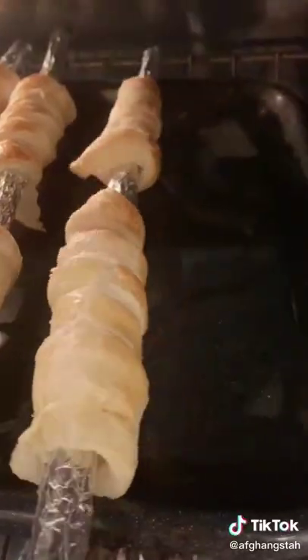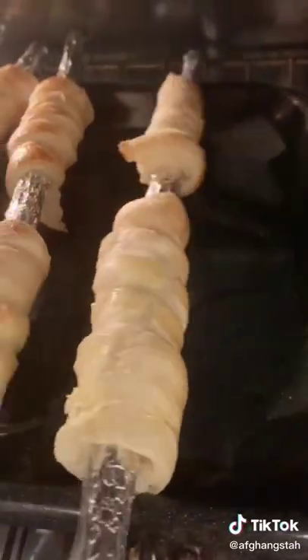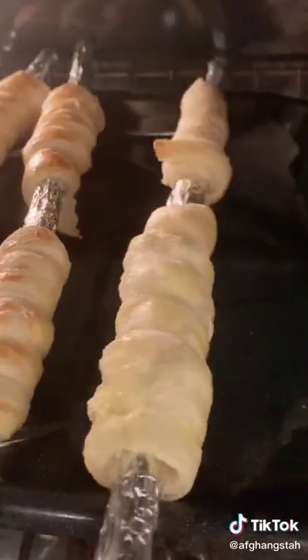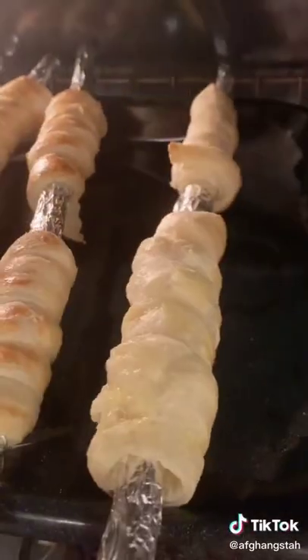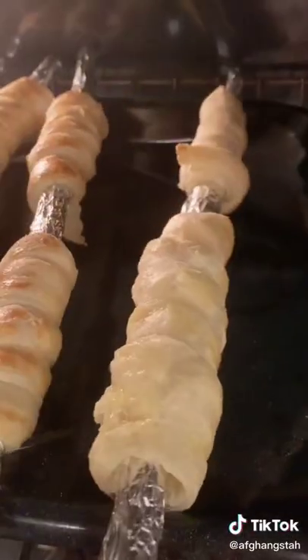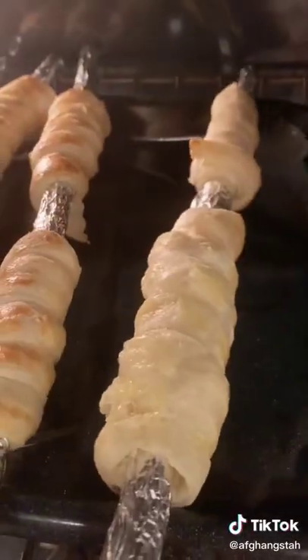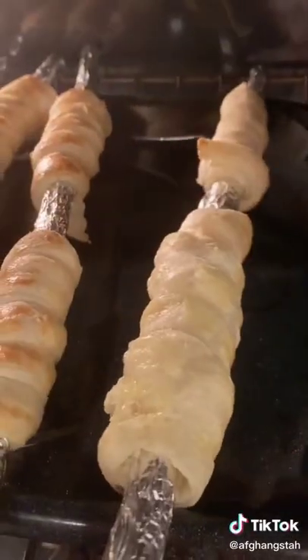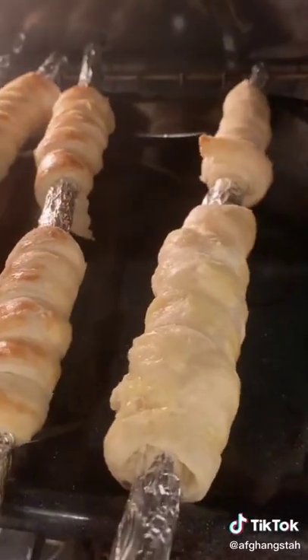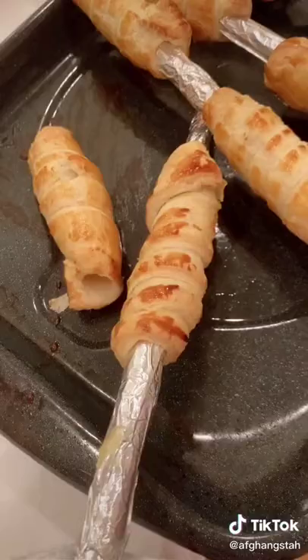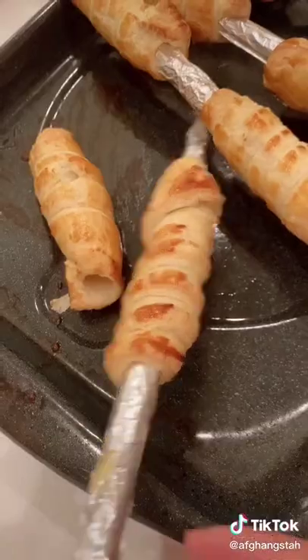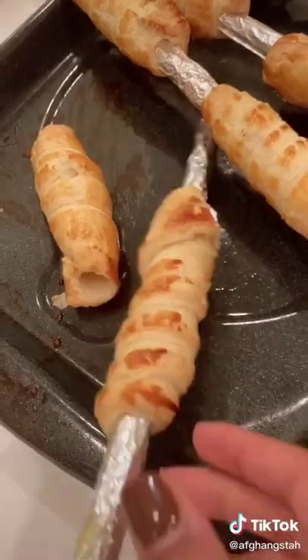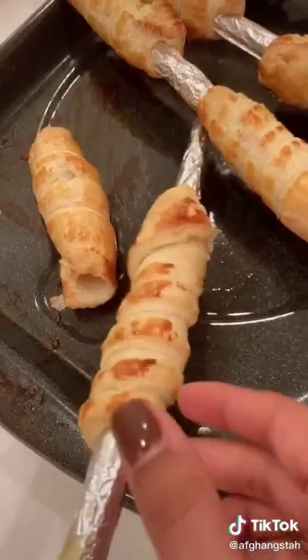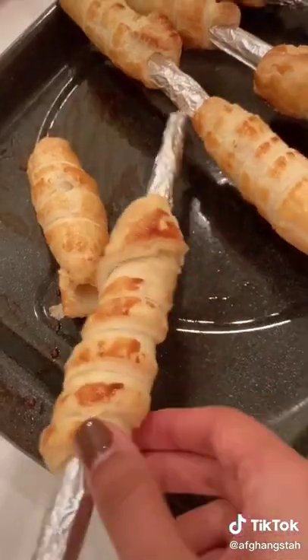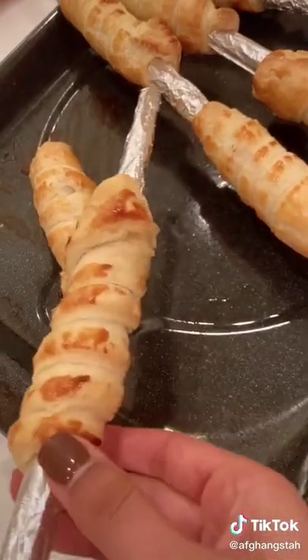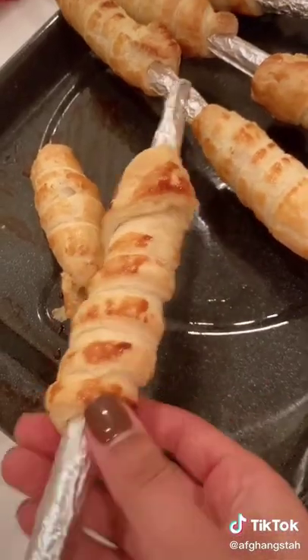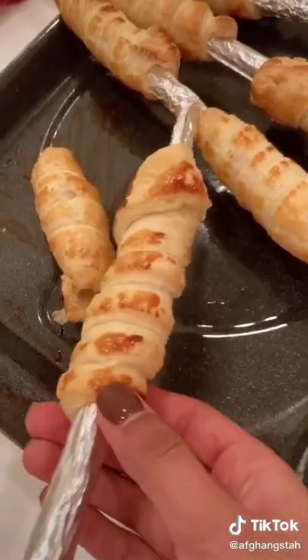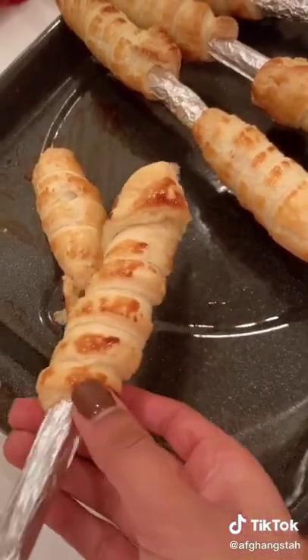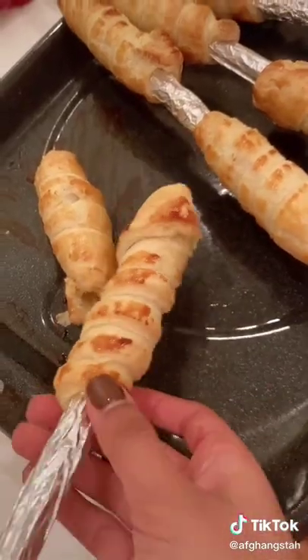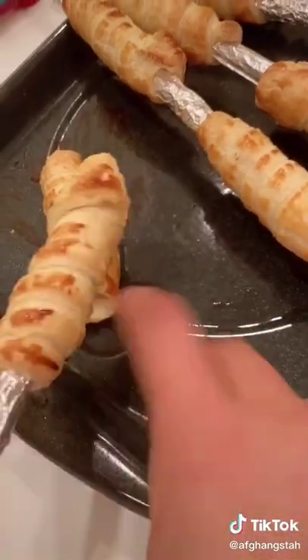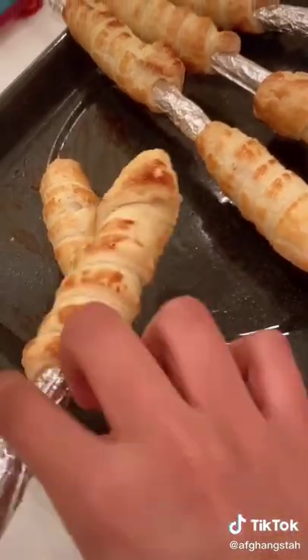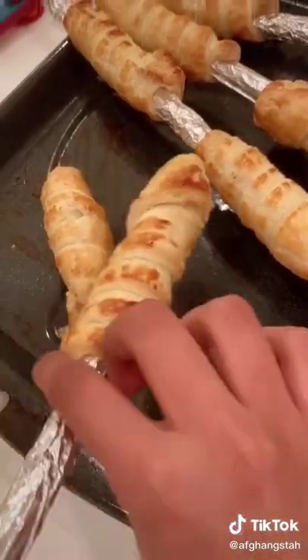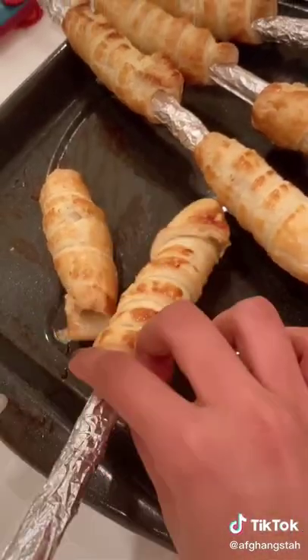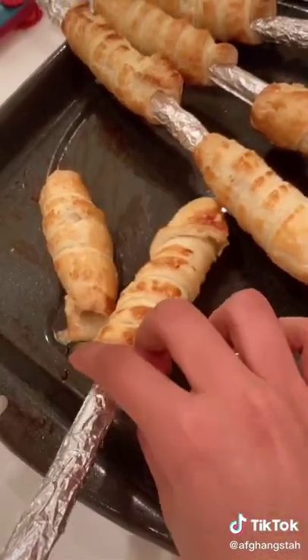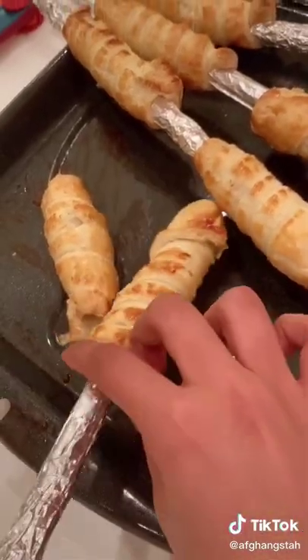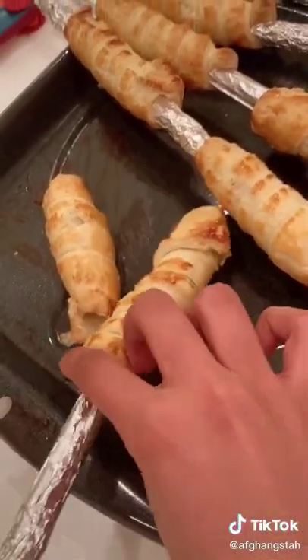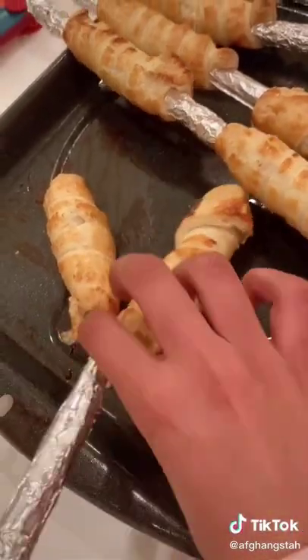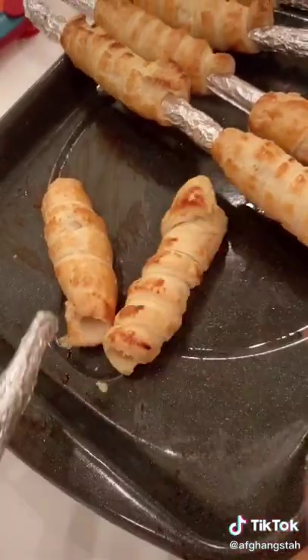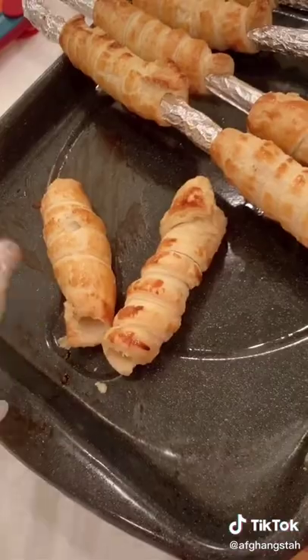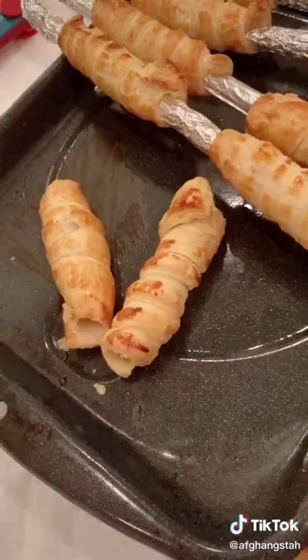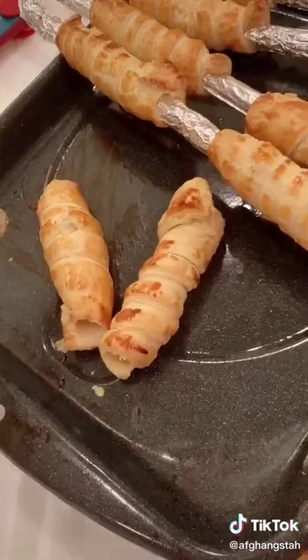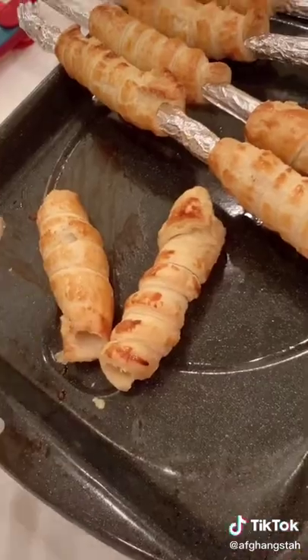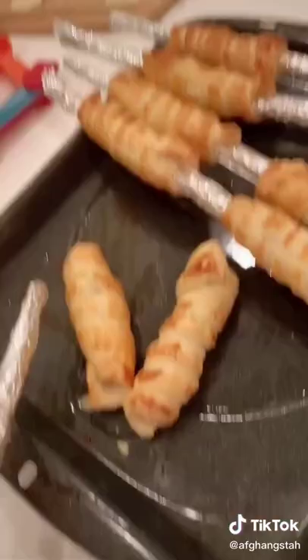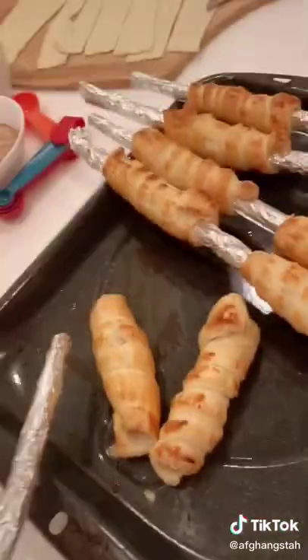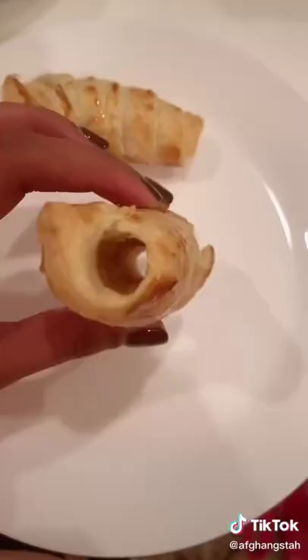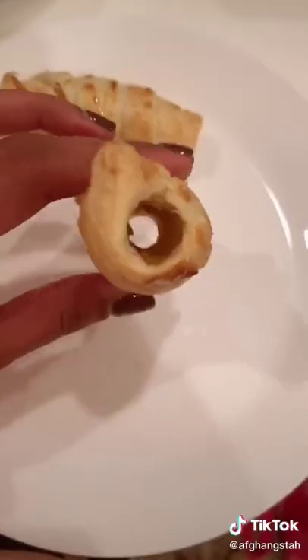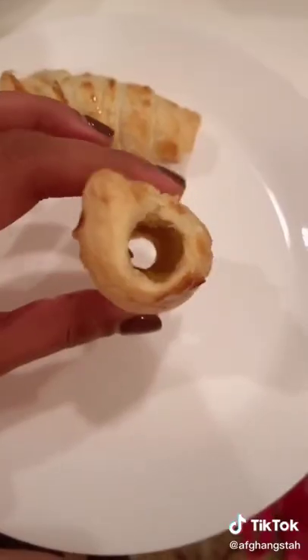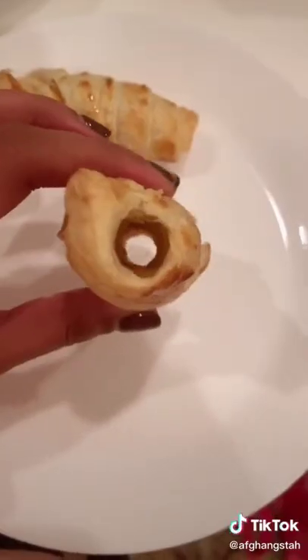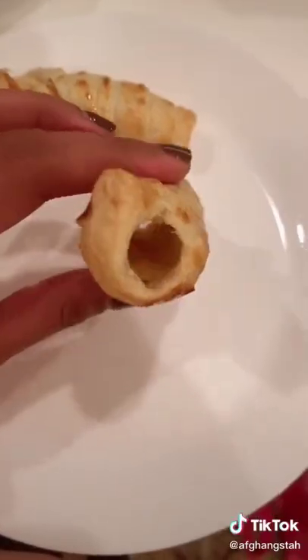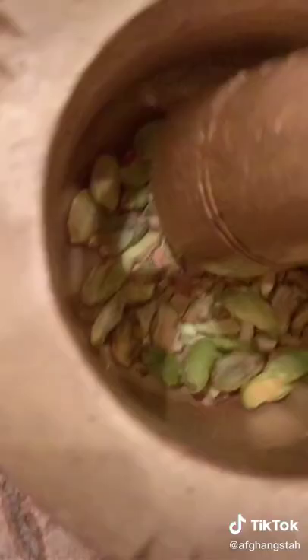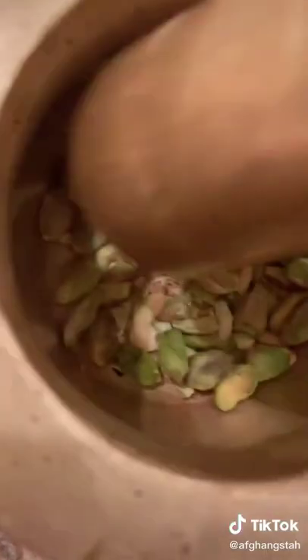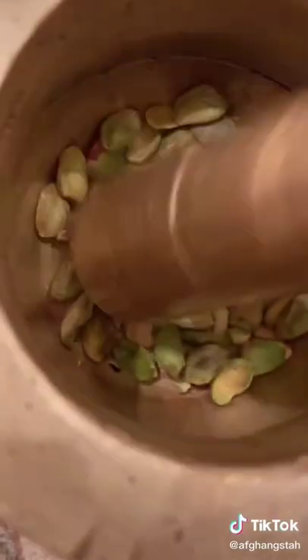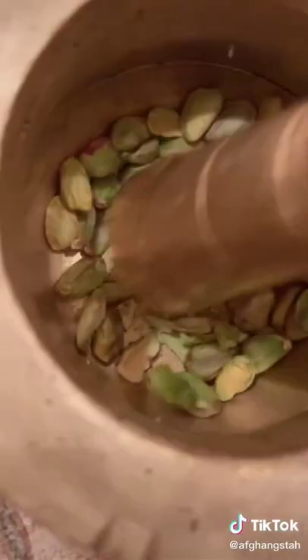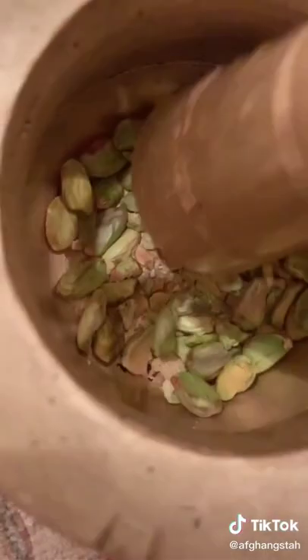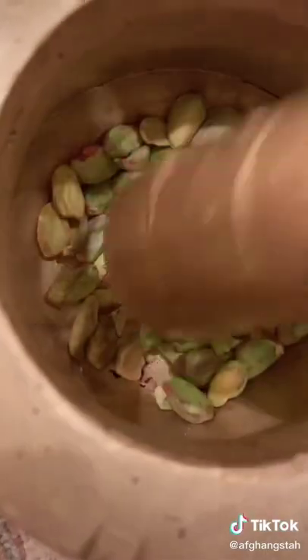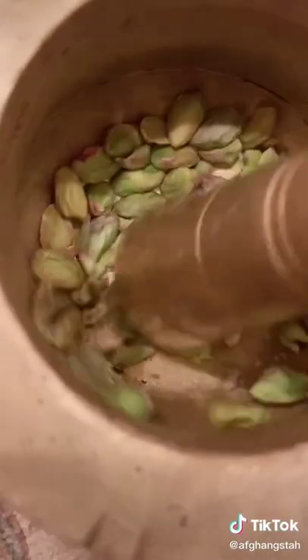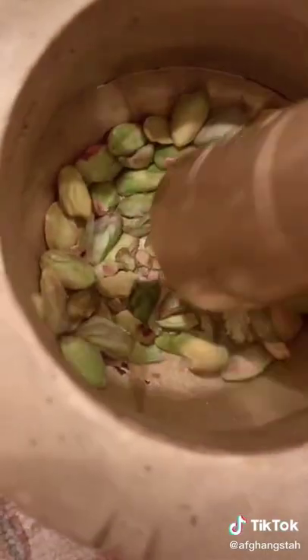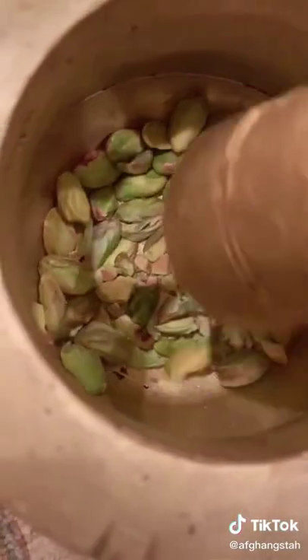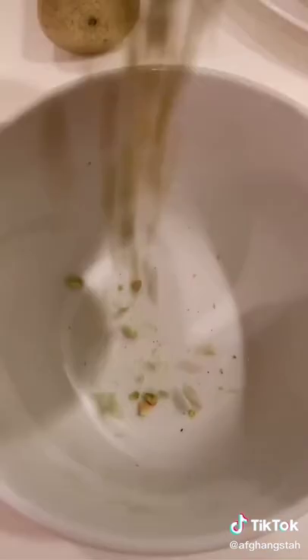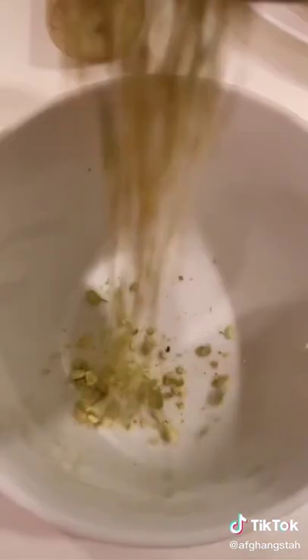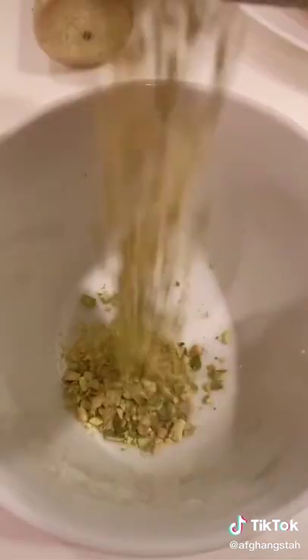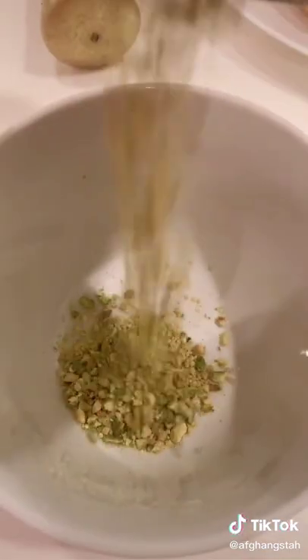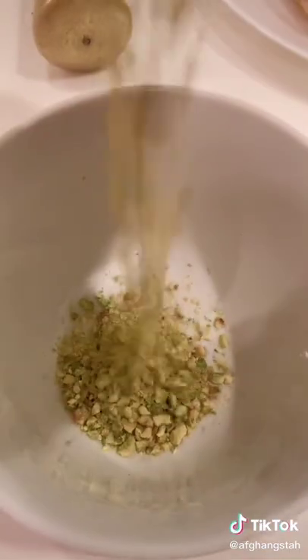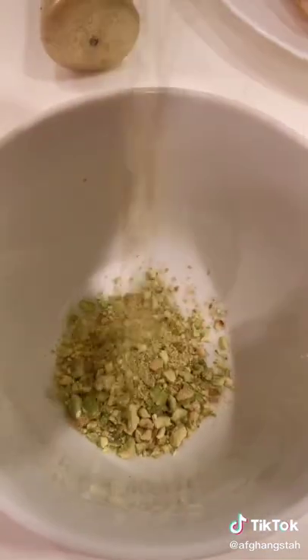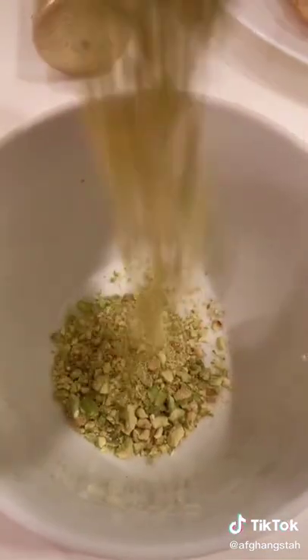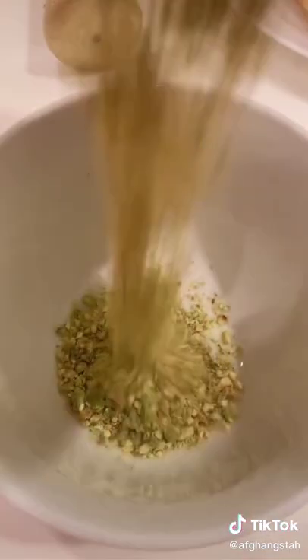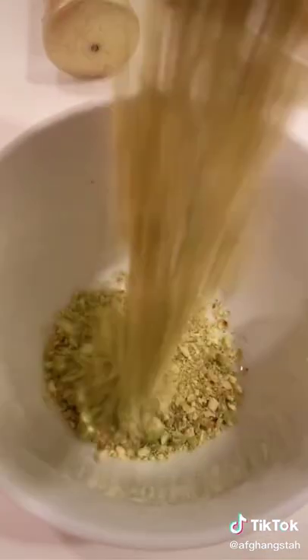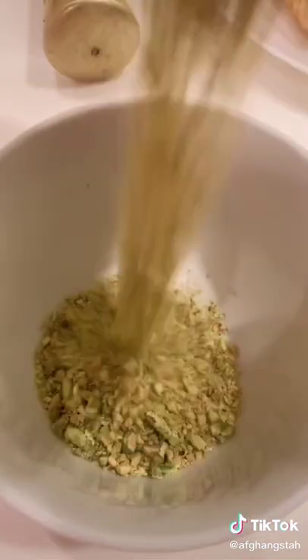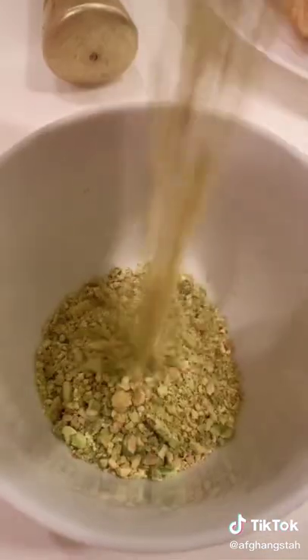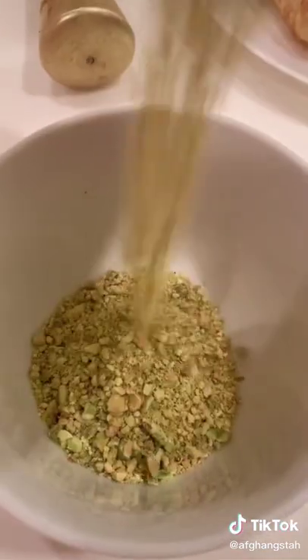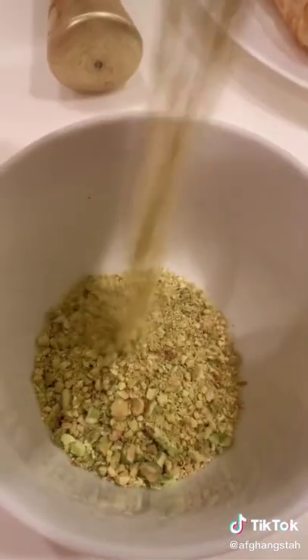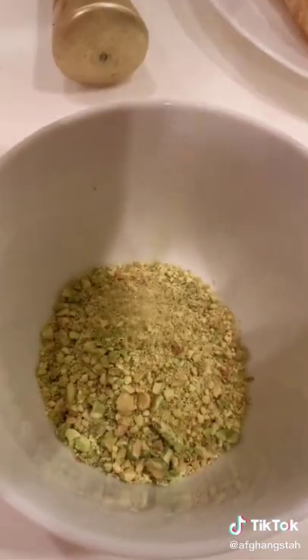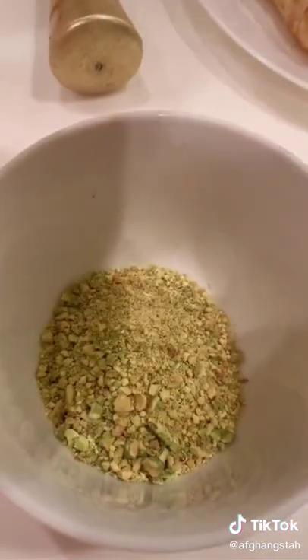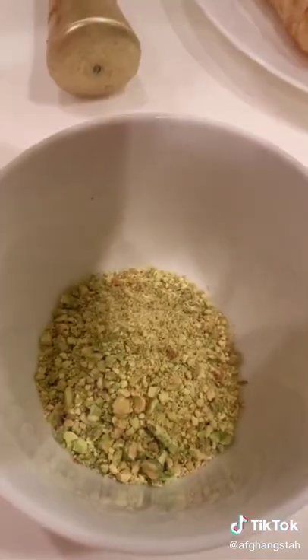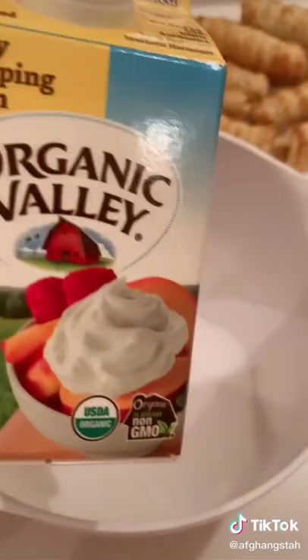I removed the cream rolls and let them all cool down. While they were cooling down, I ground my pistachios and made my cream filling.